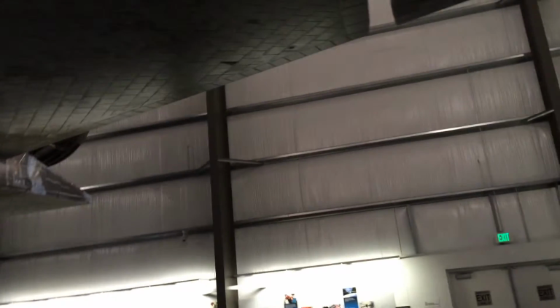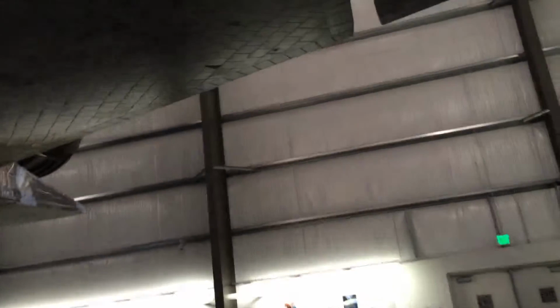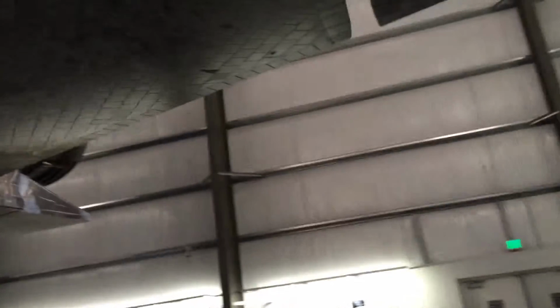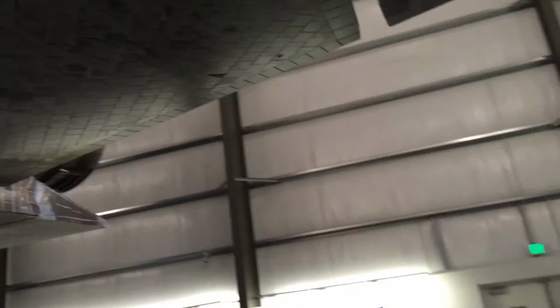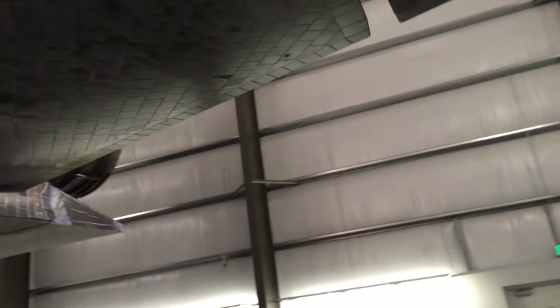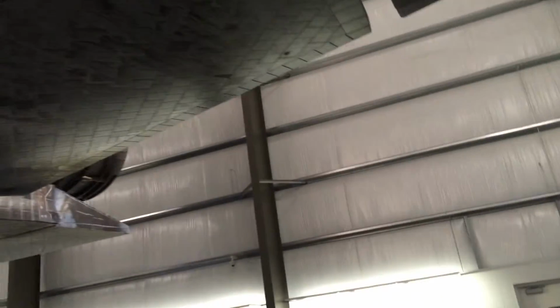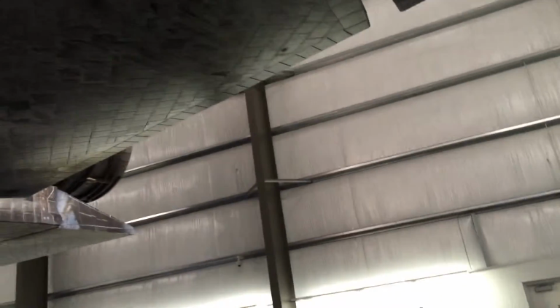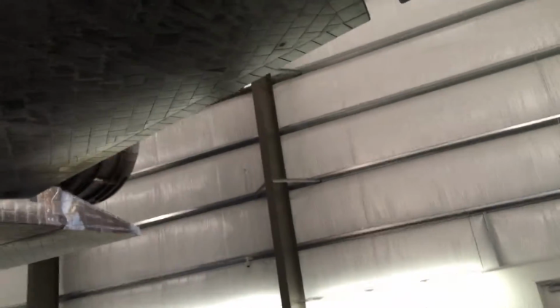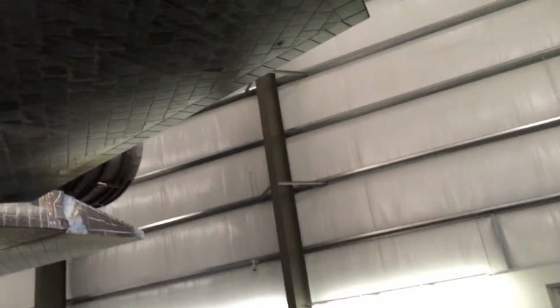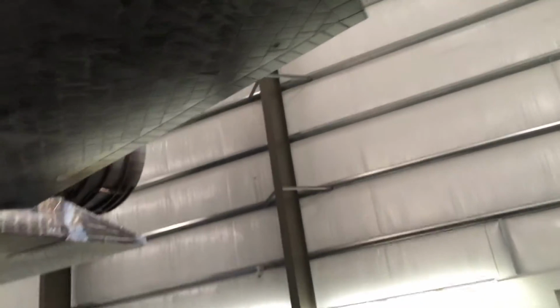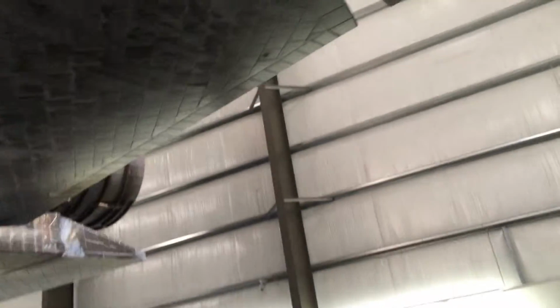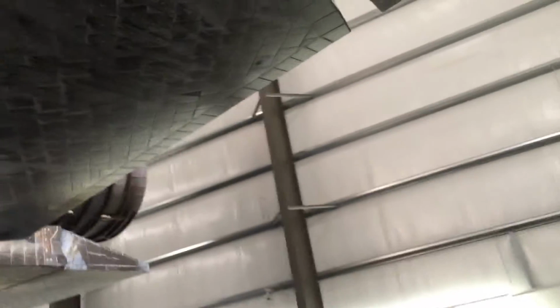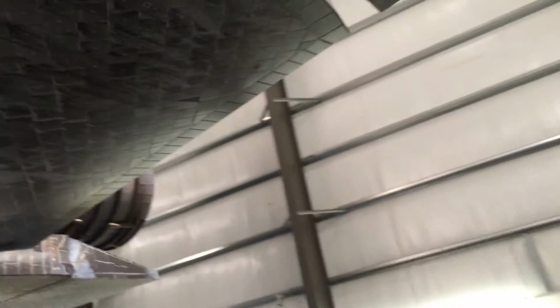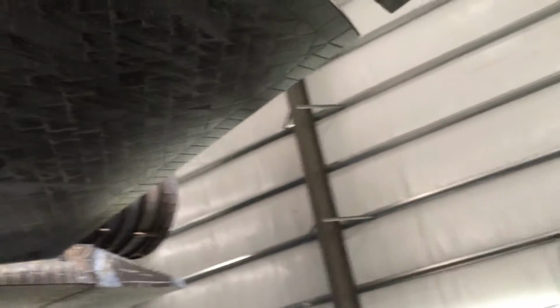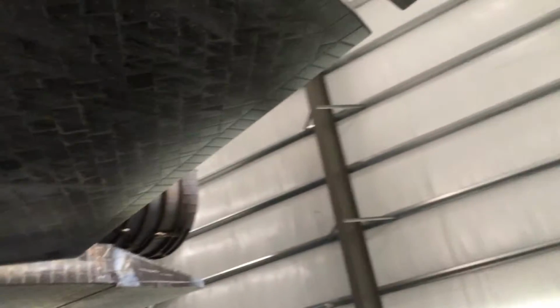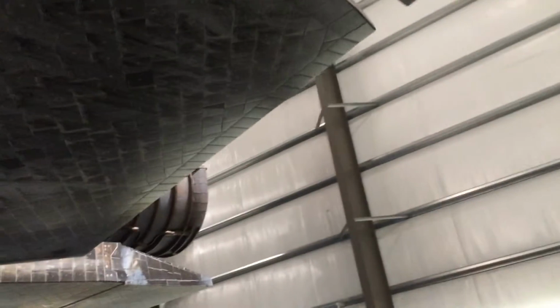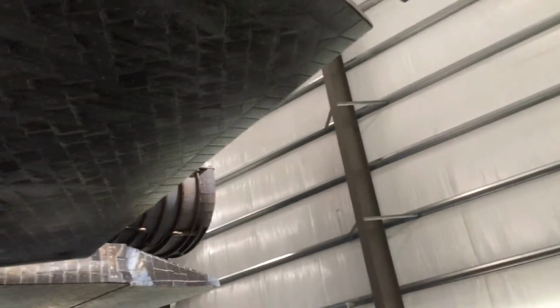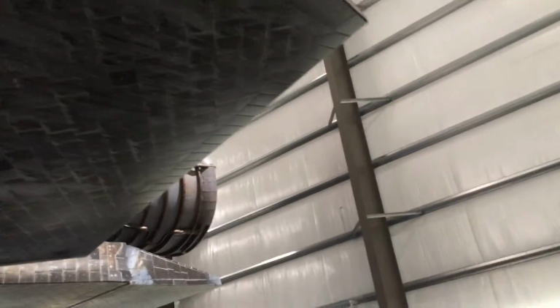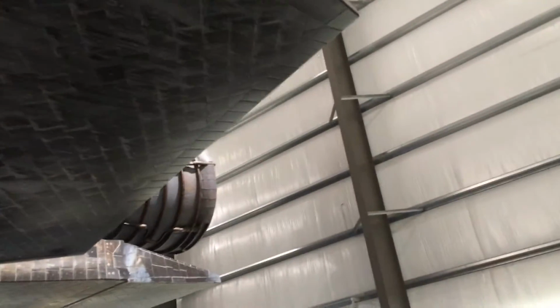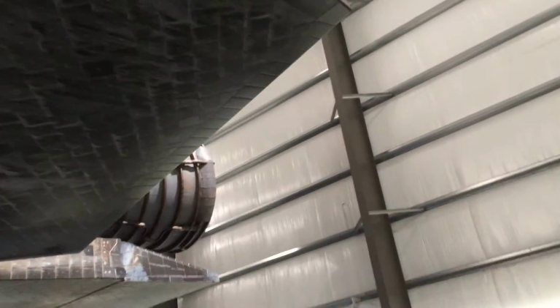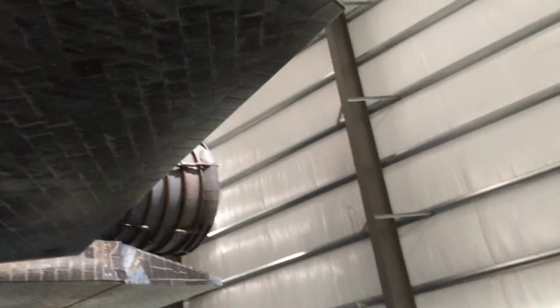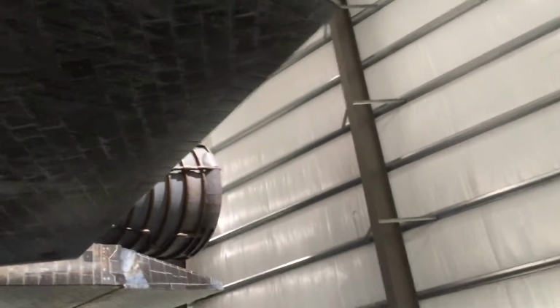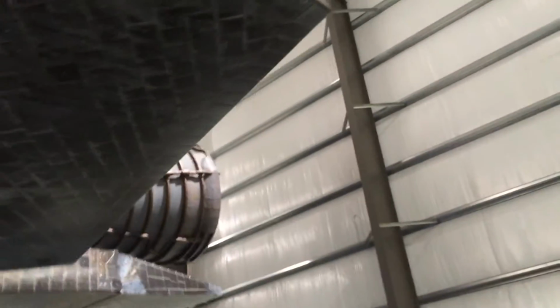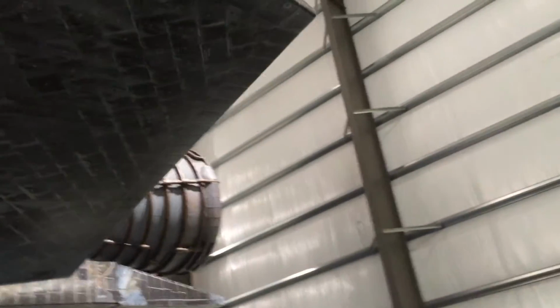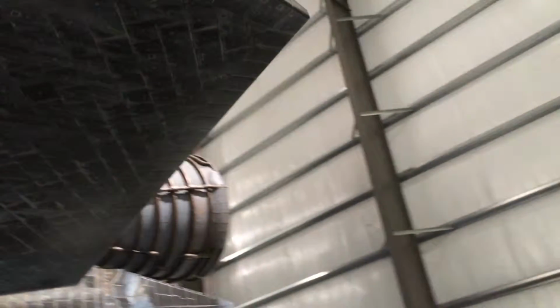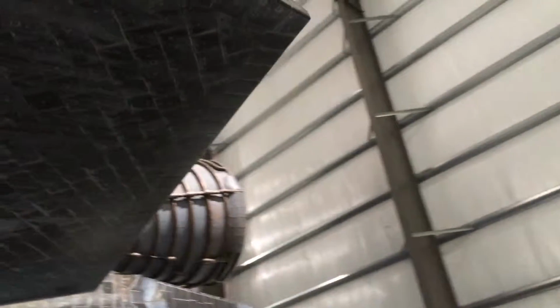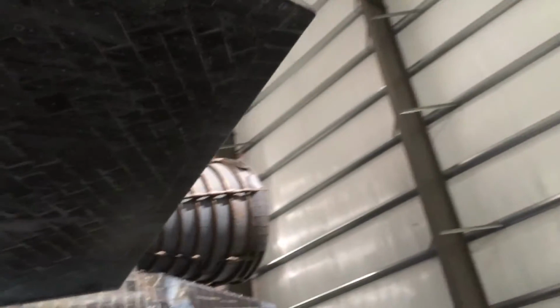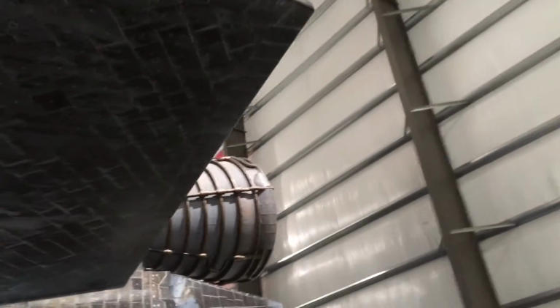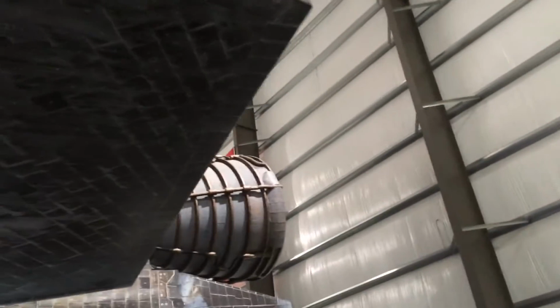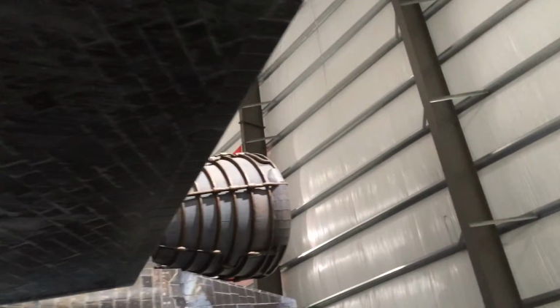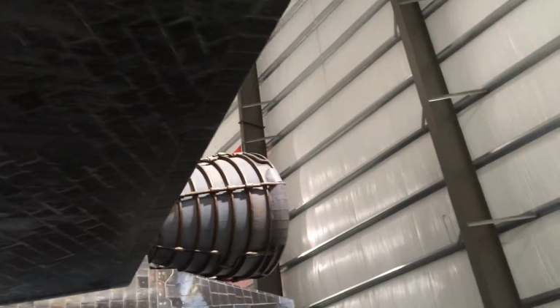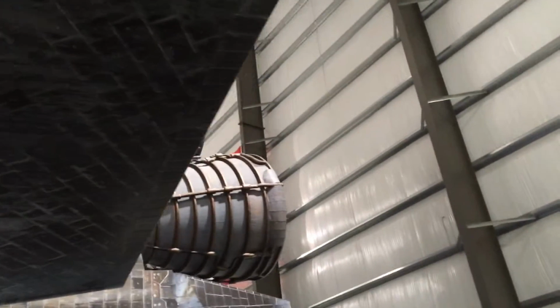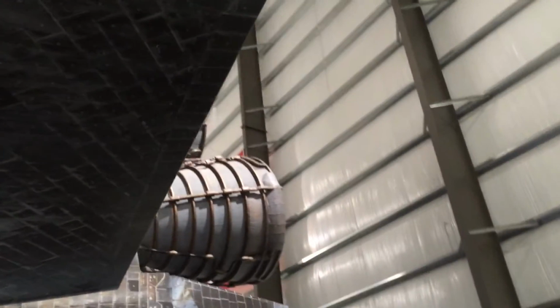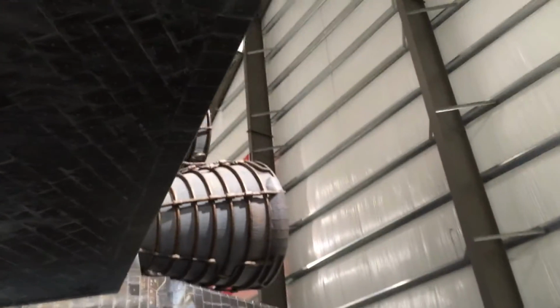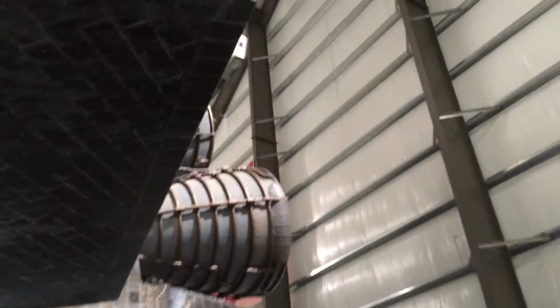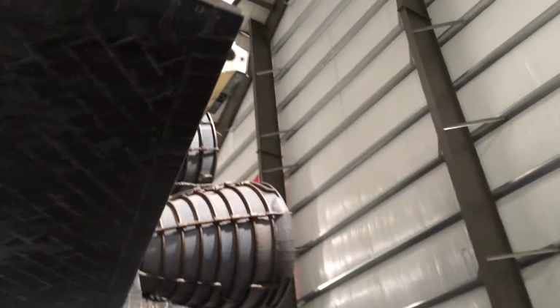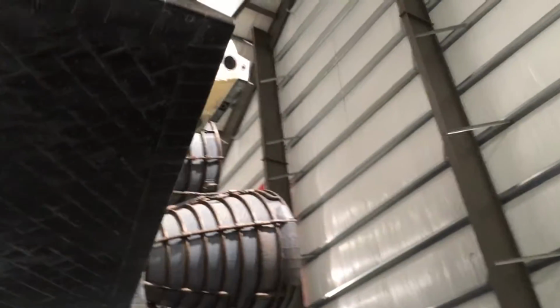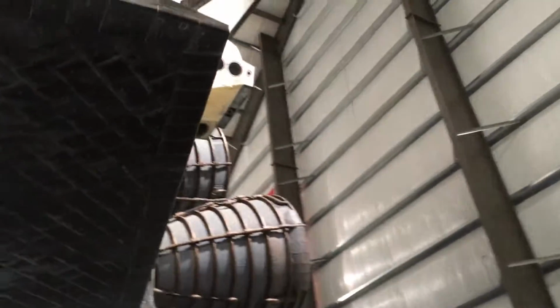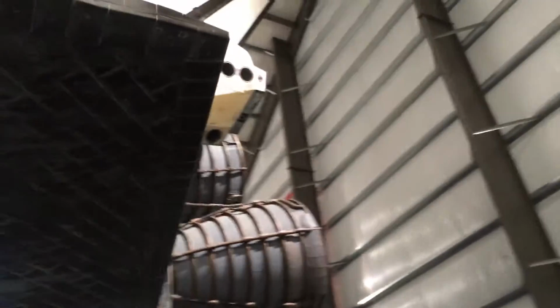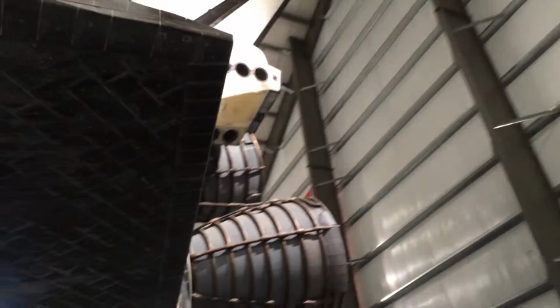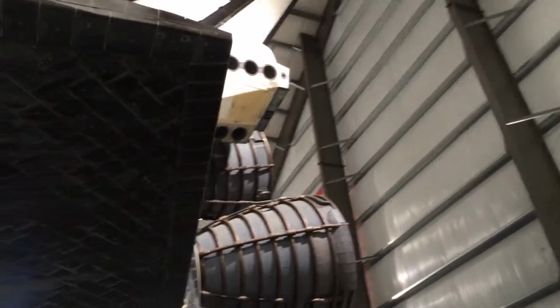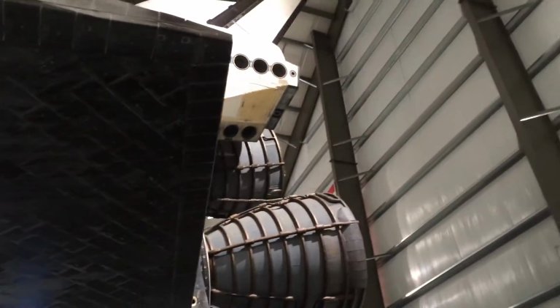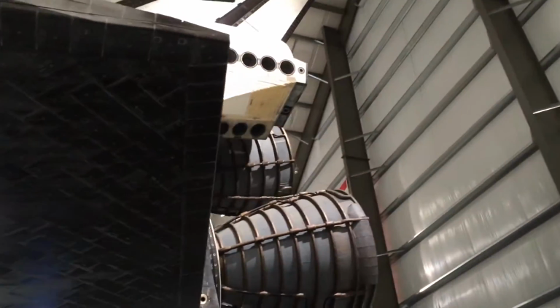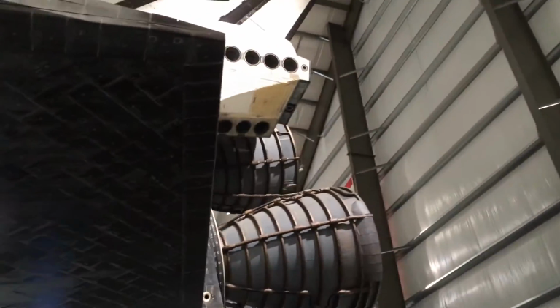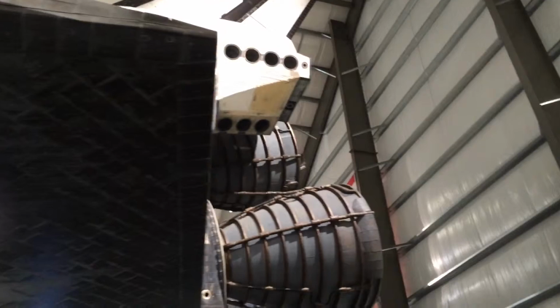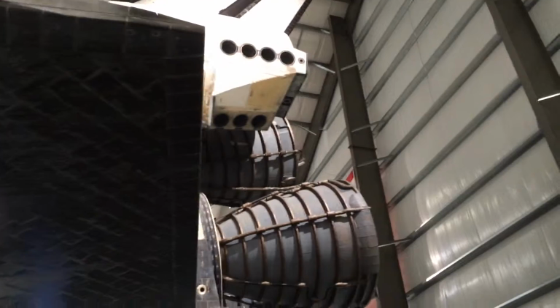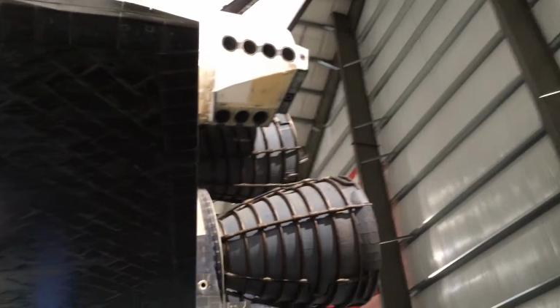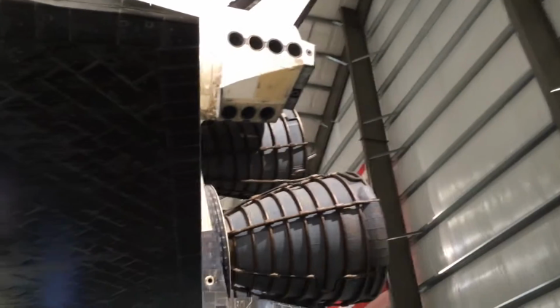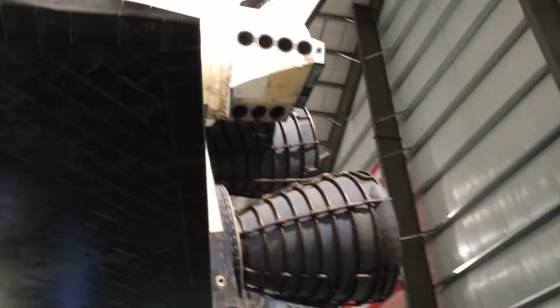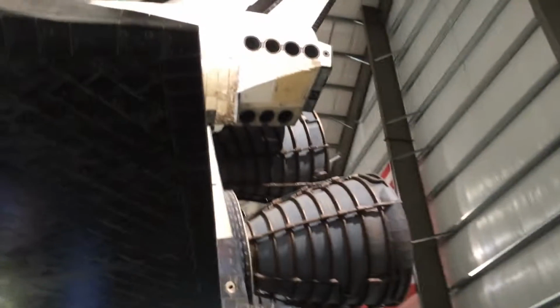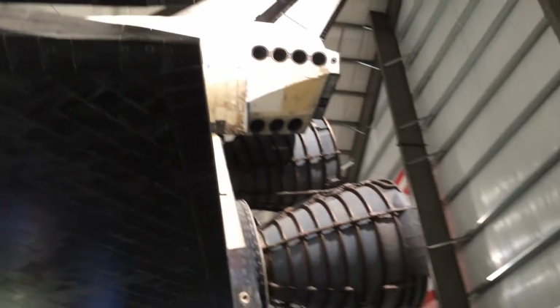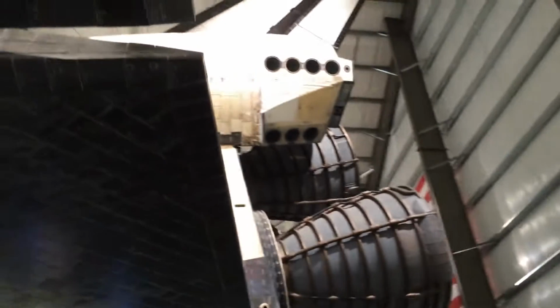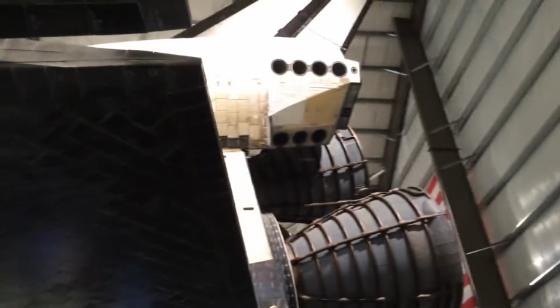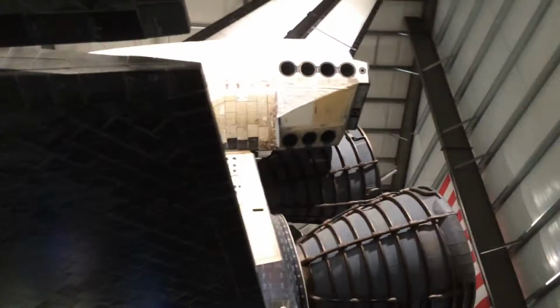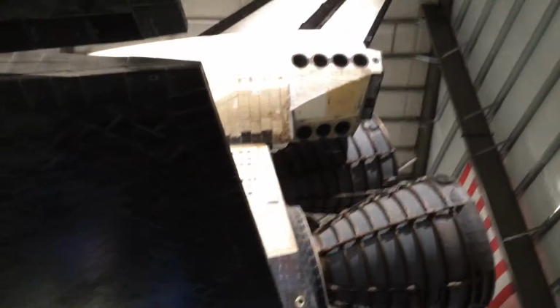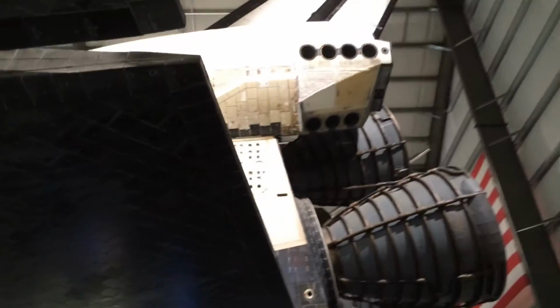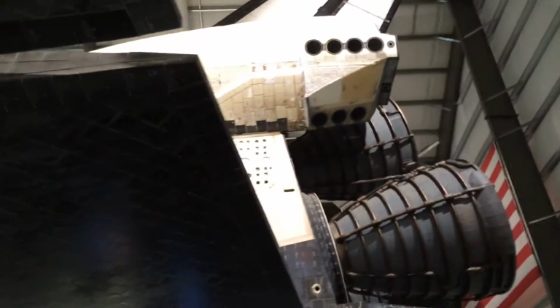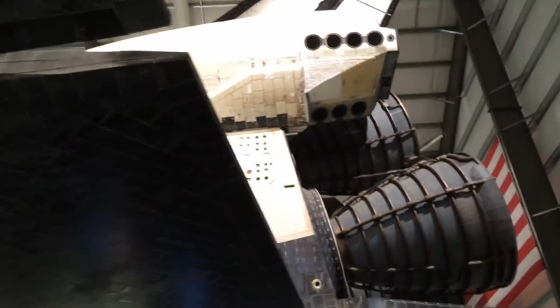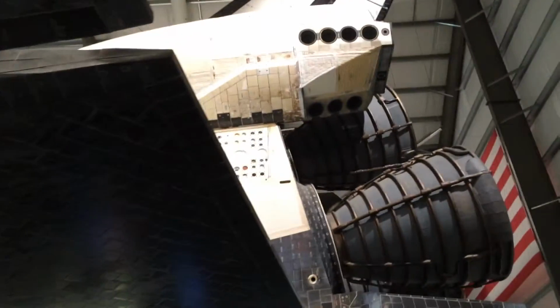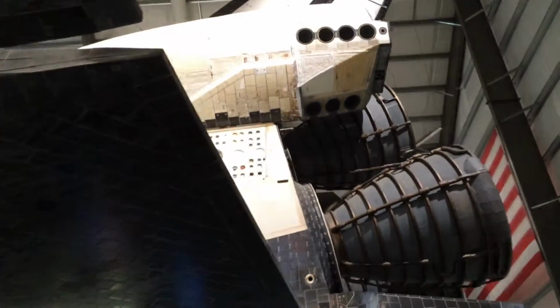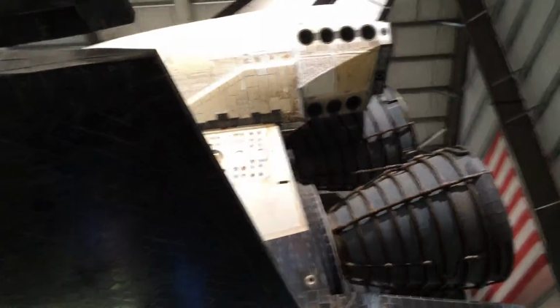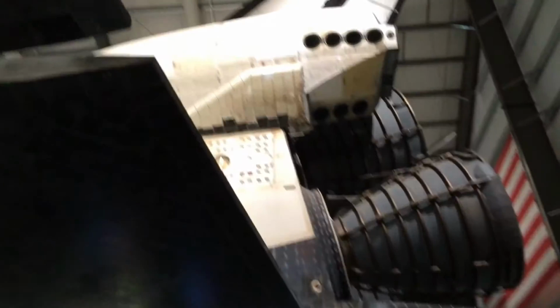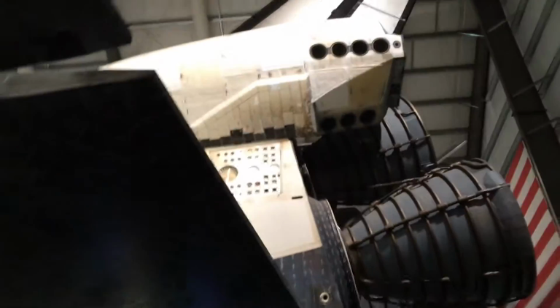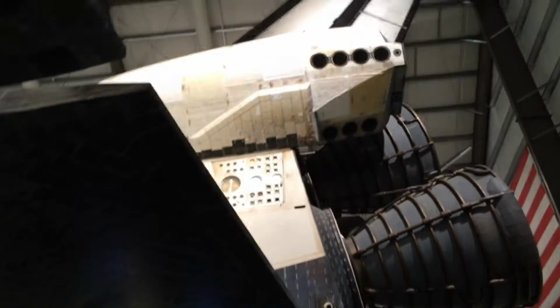And here is the tail end of the shuttle, where you can get a glimpse of its three main rocket engines, which help propel it into orbit.